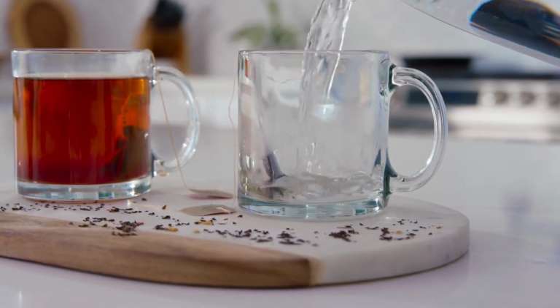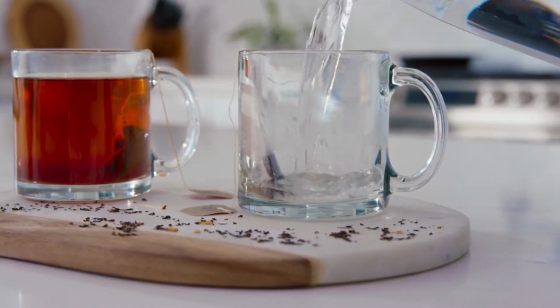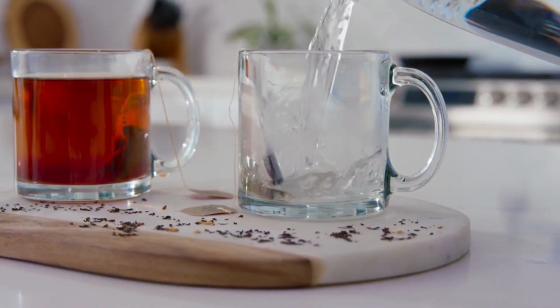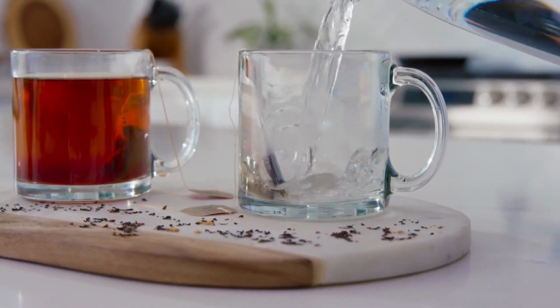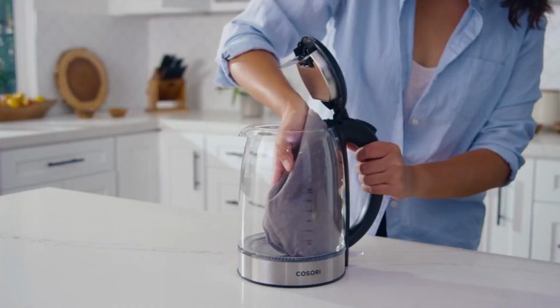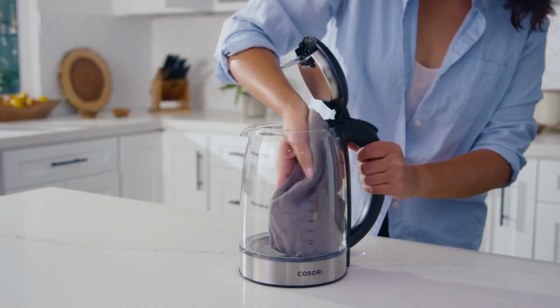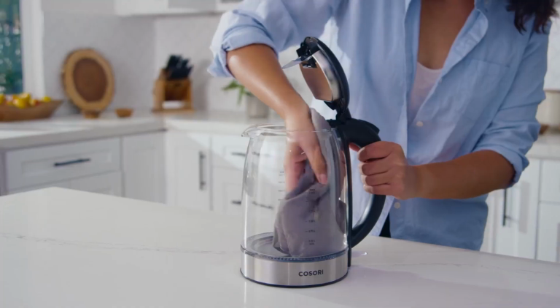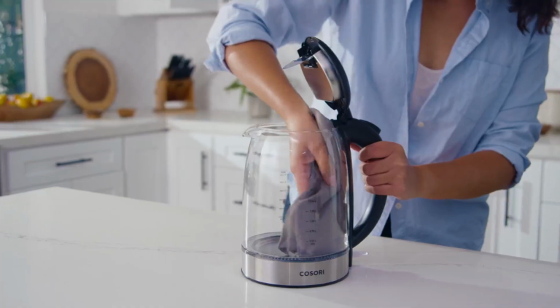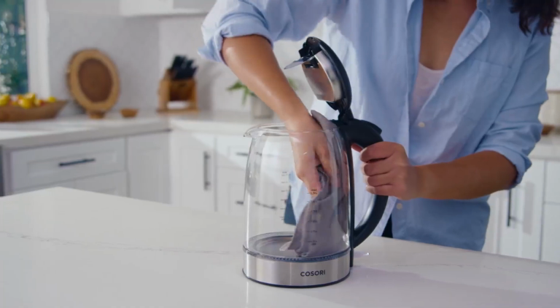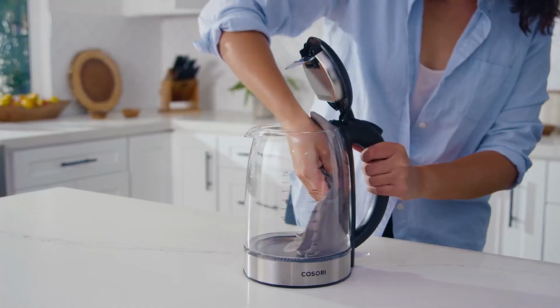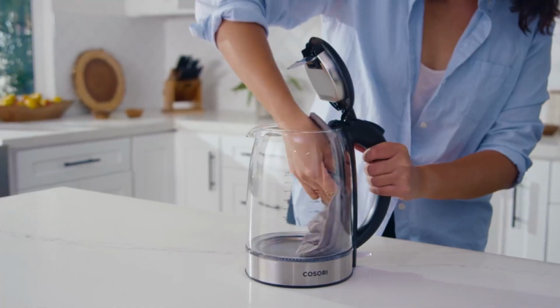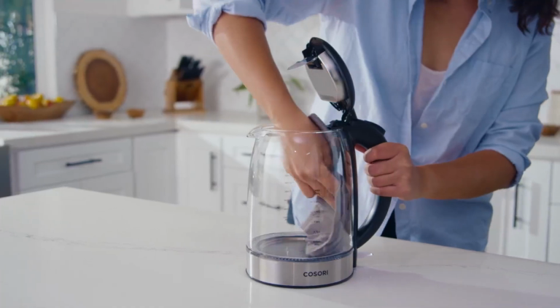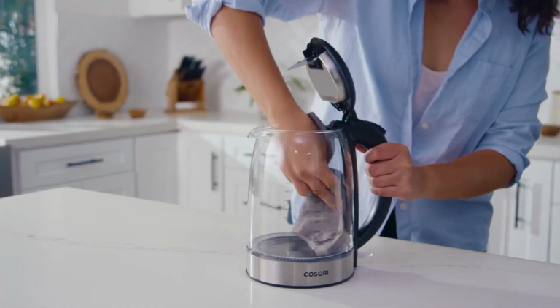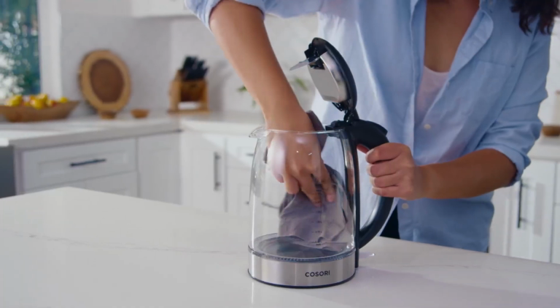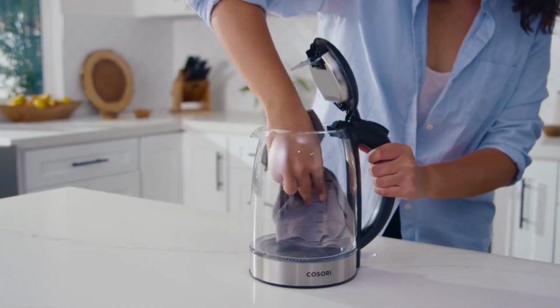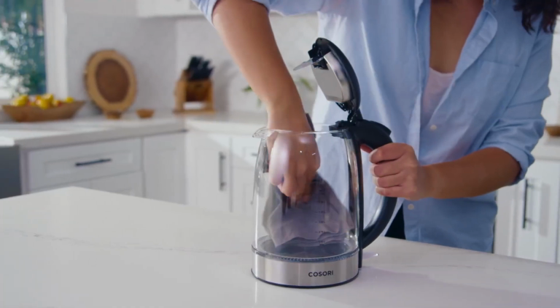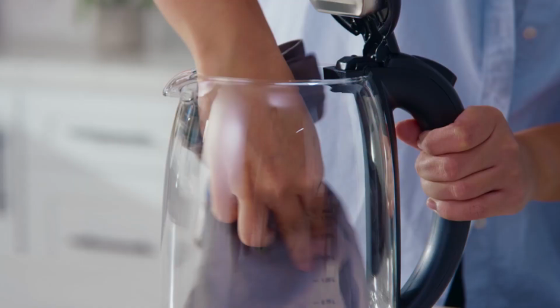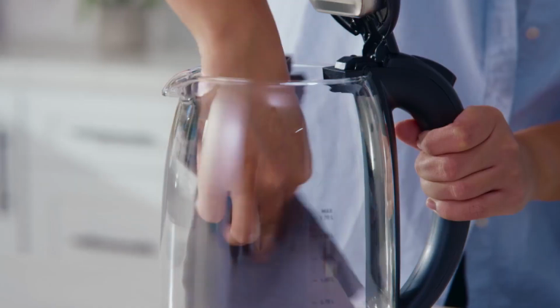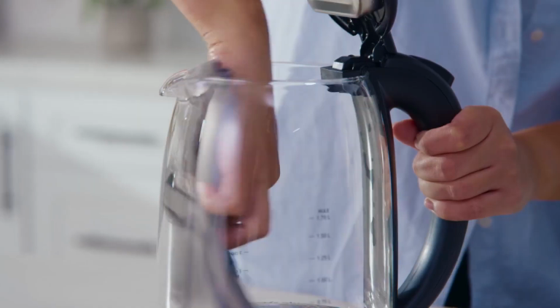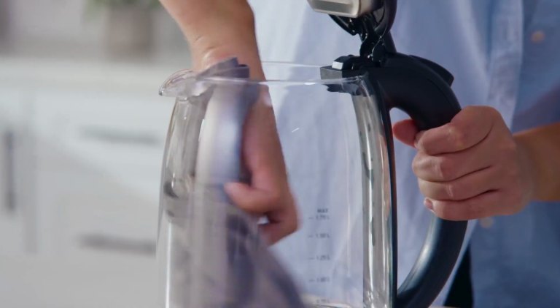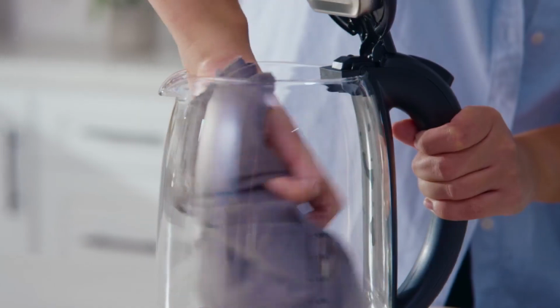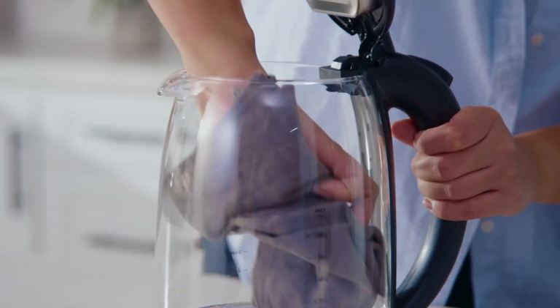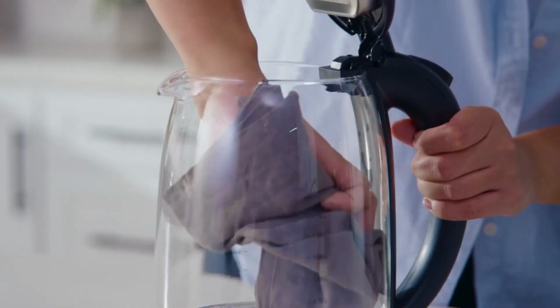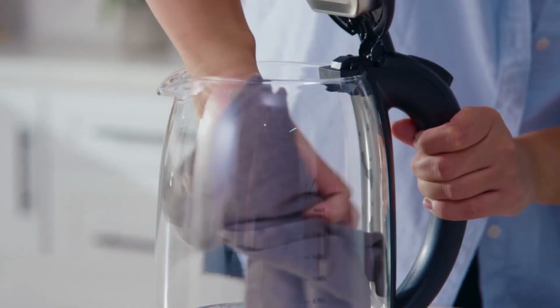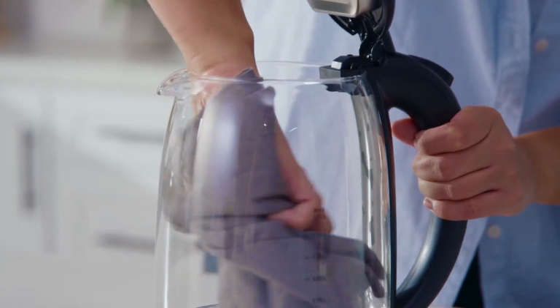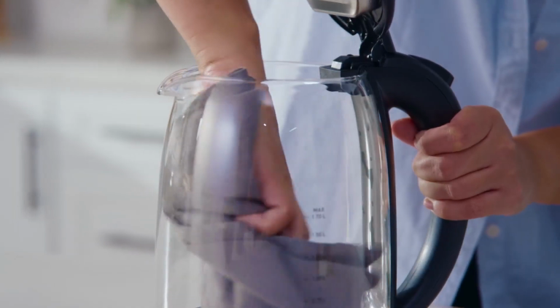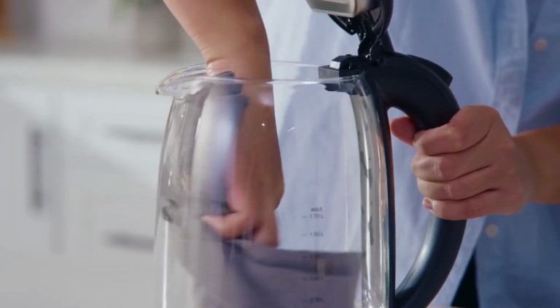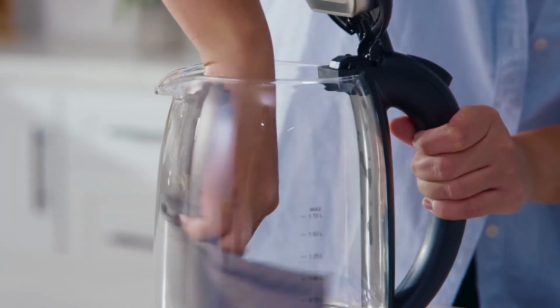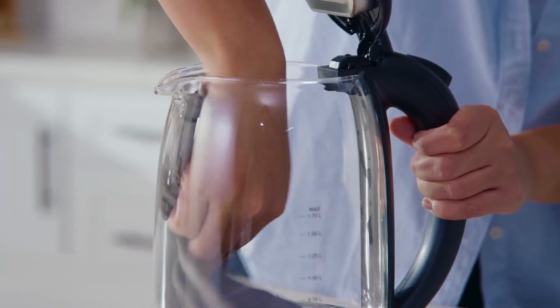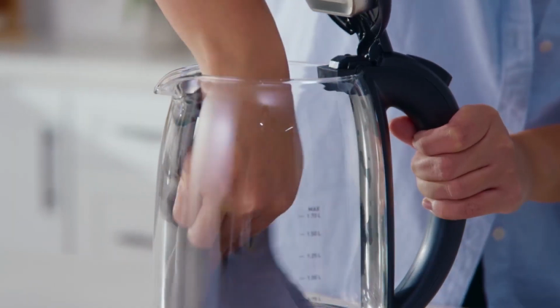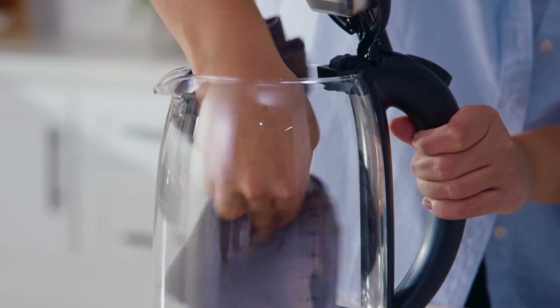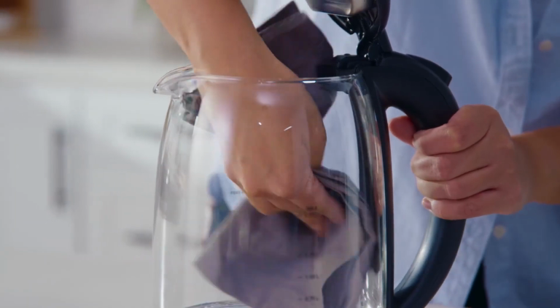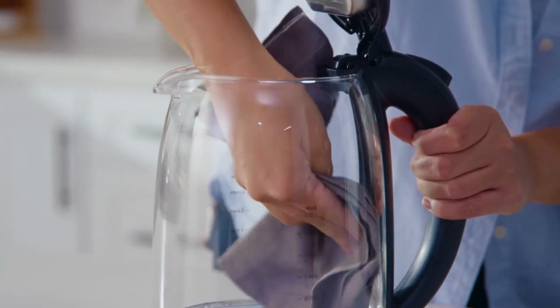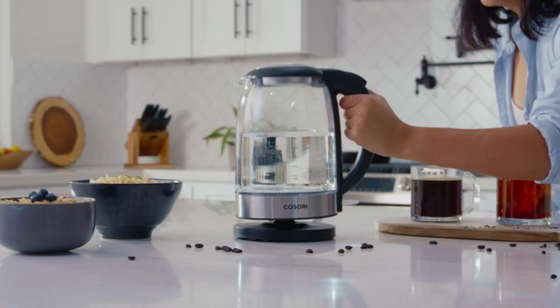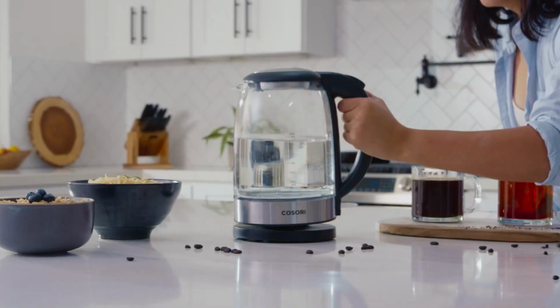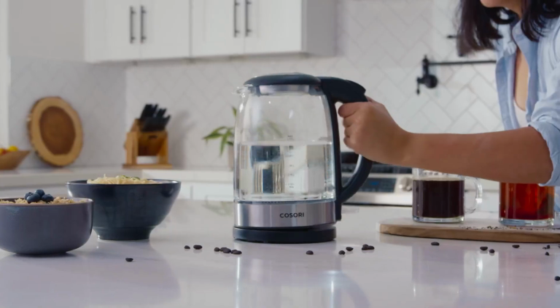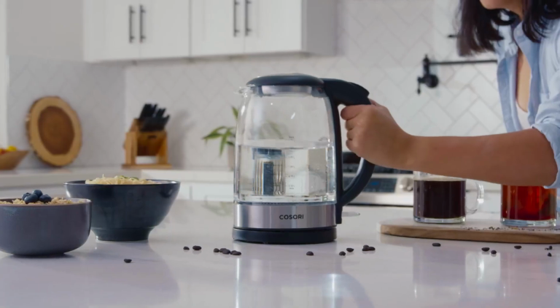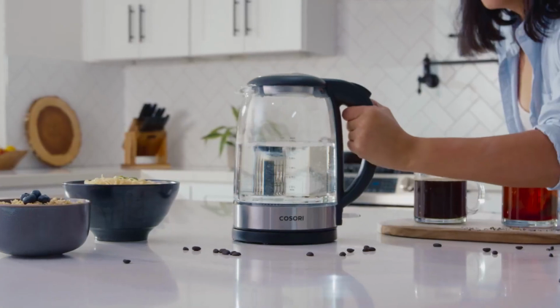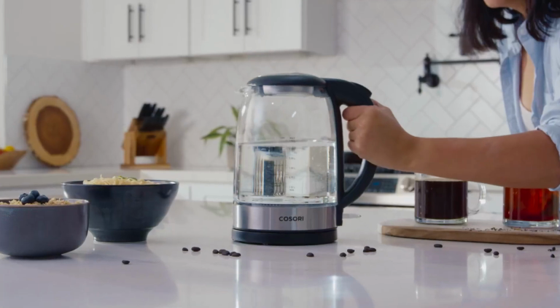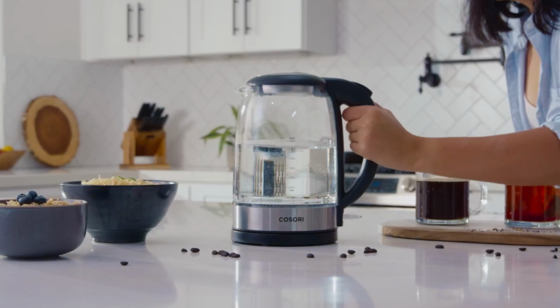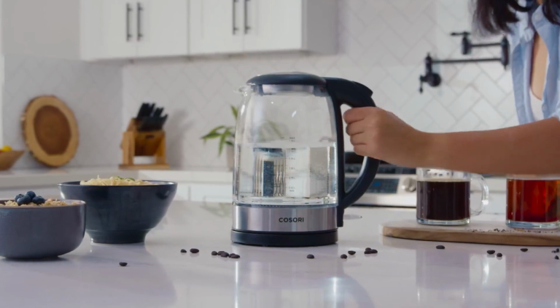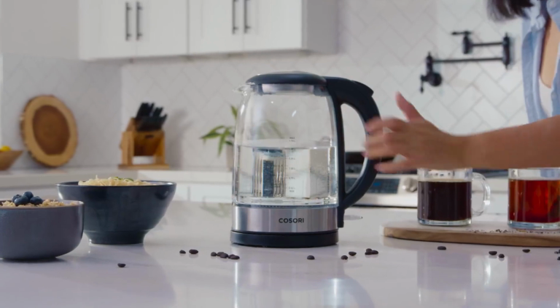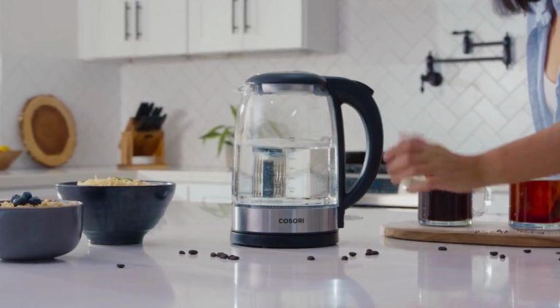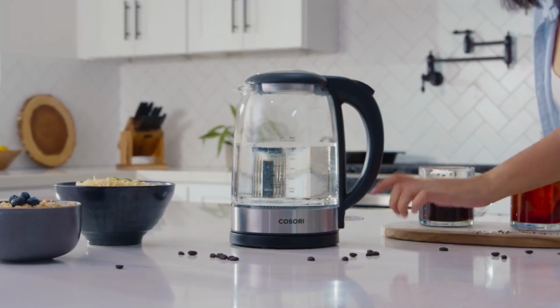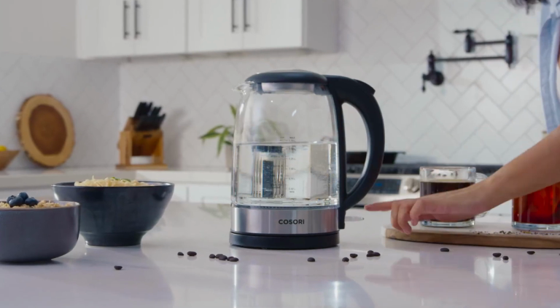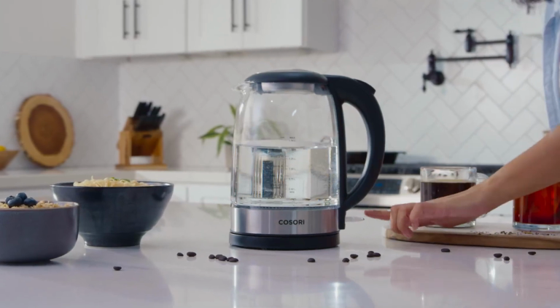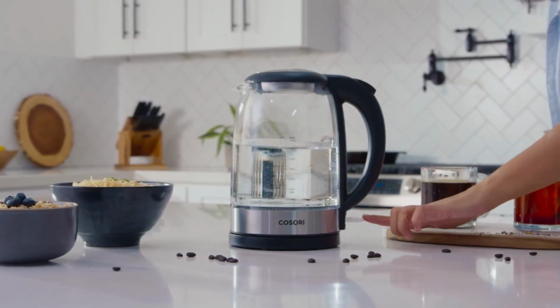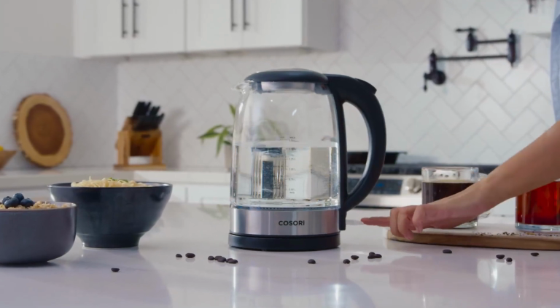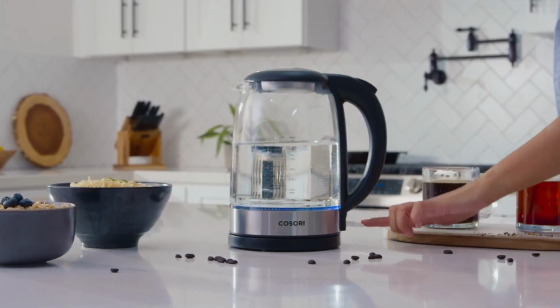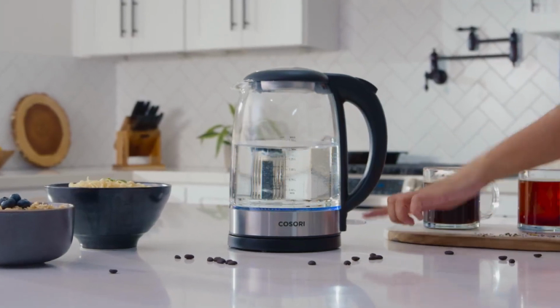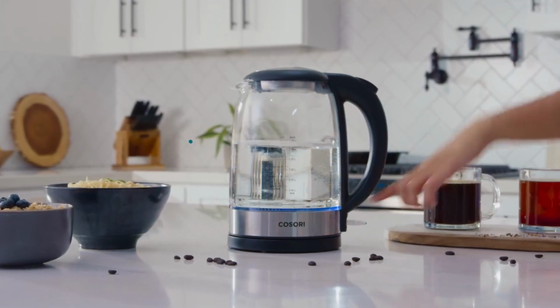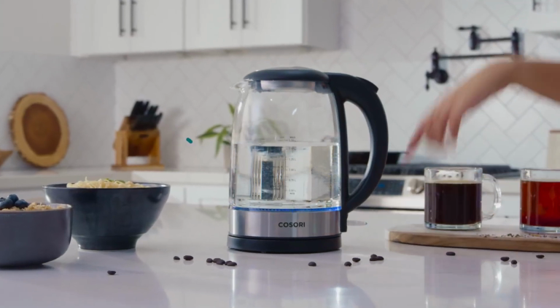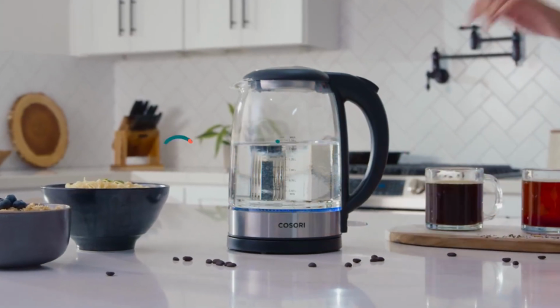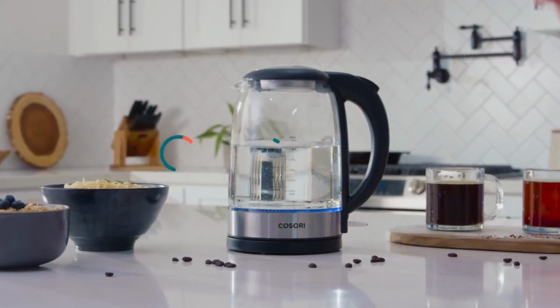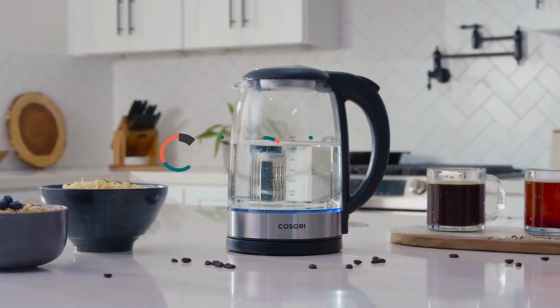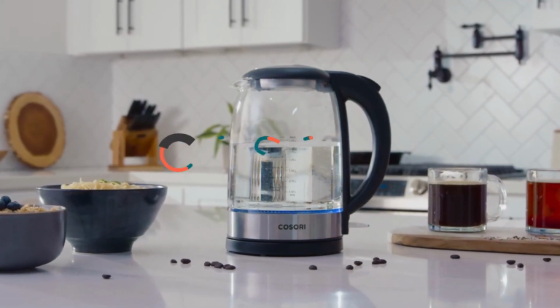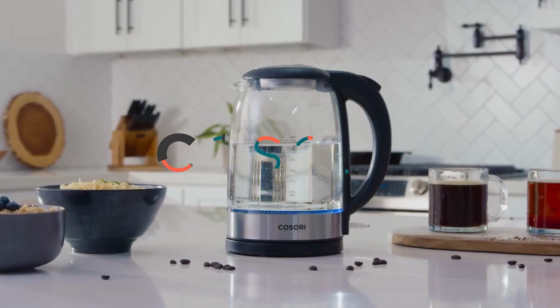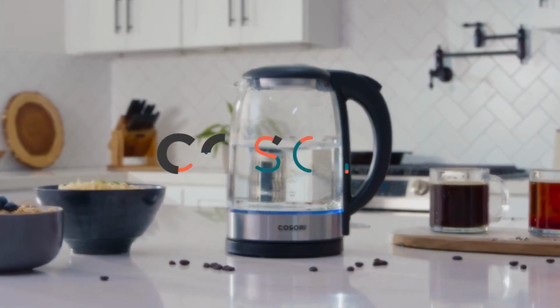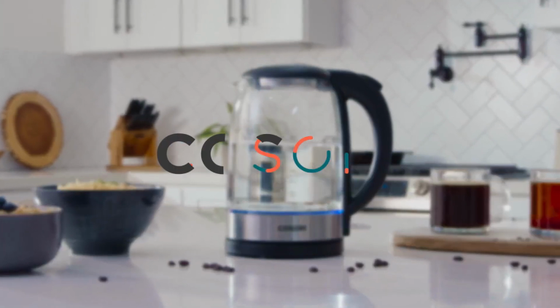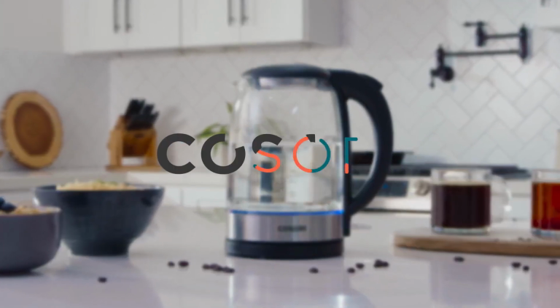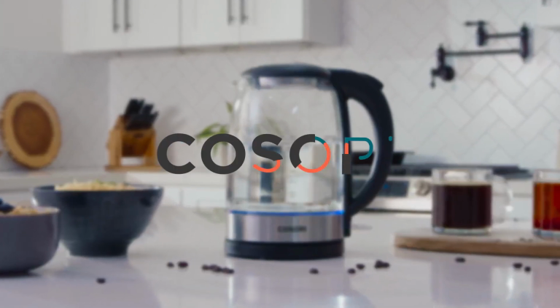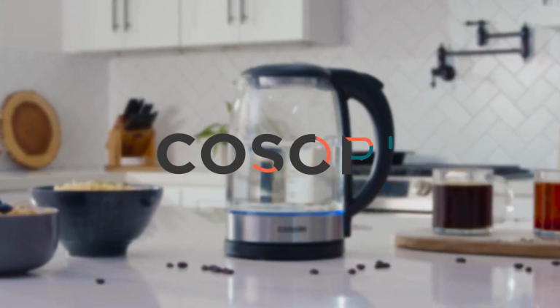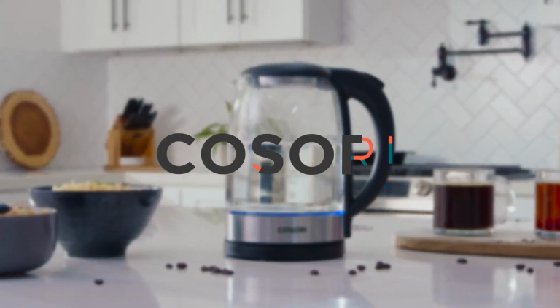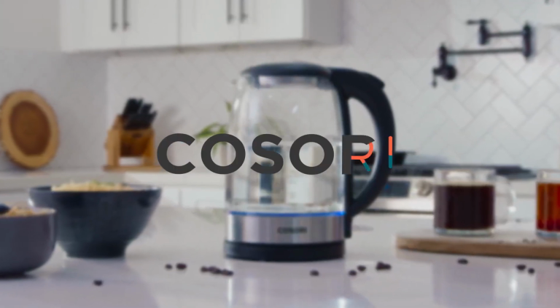Plus, the wide opening supports easy cleanup and descaling, so you'll never grow tired of finding new things to brew.